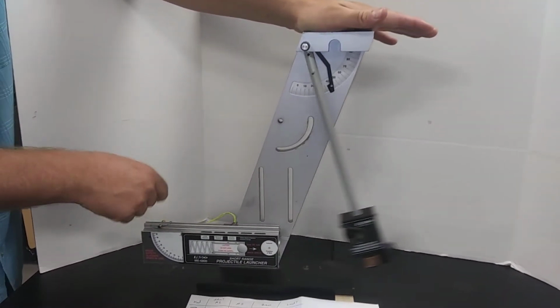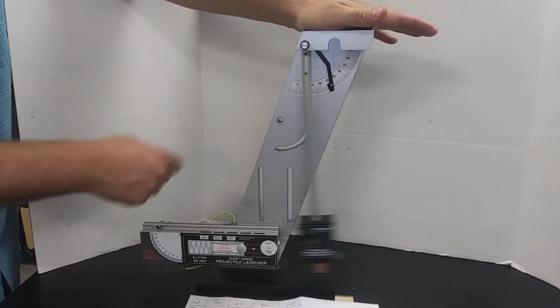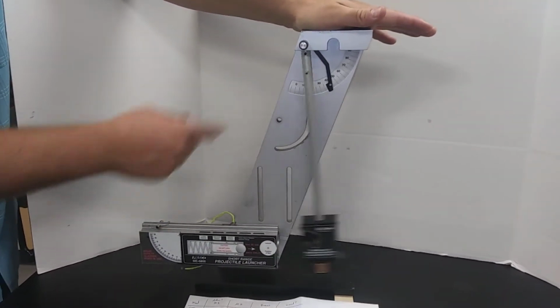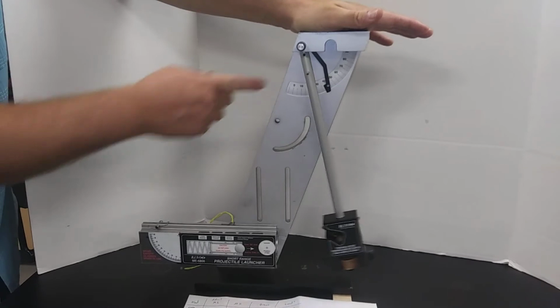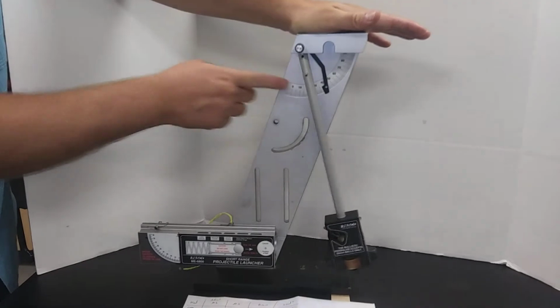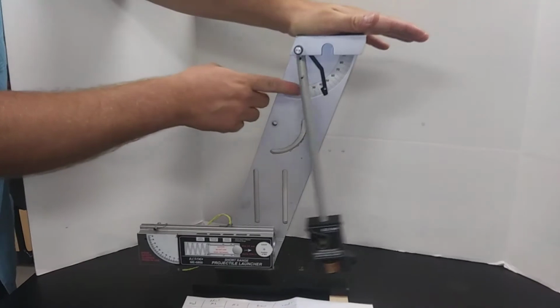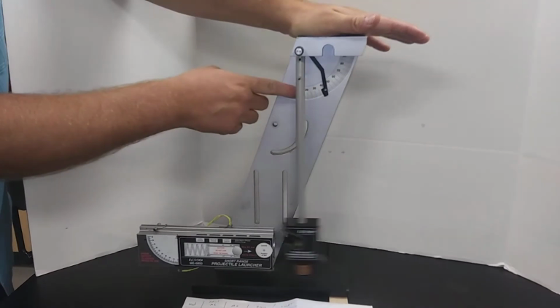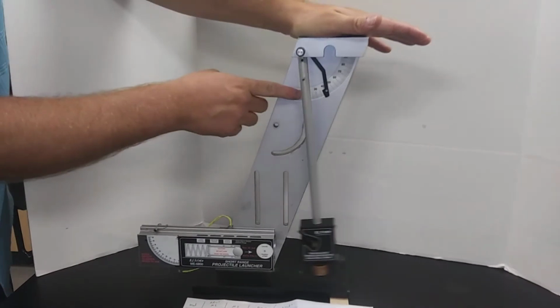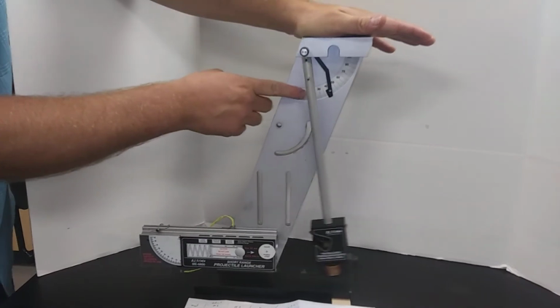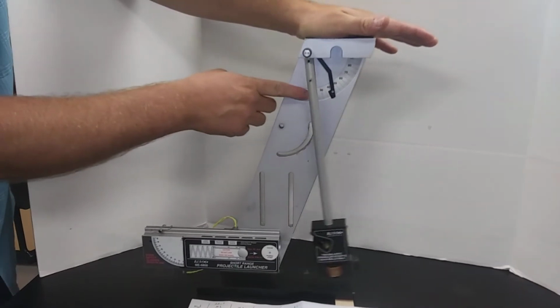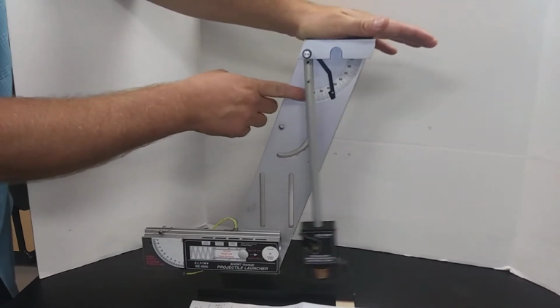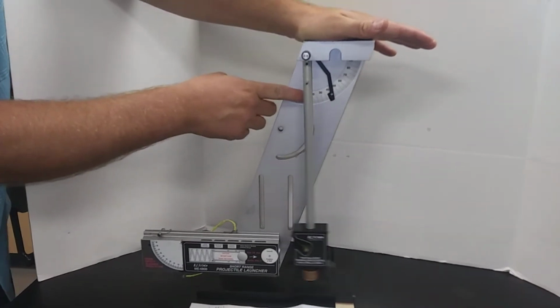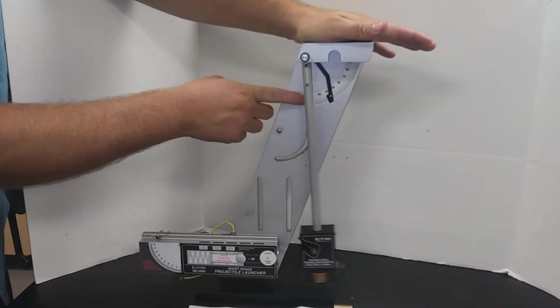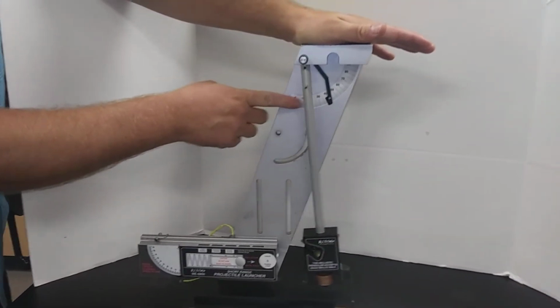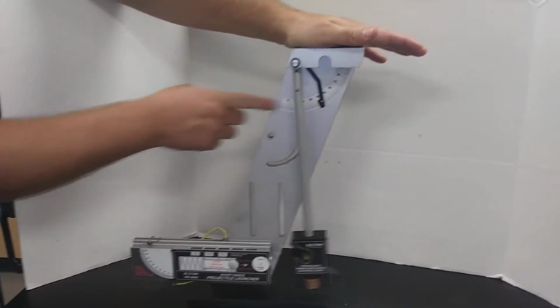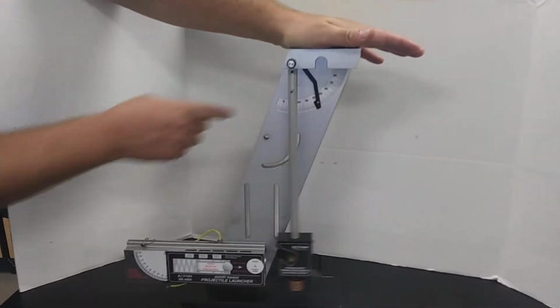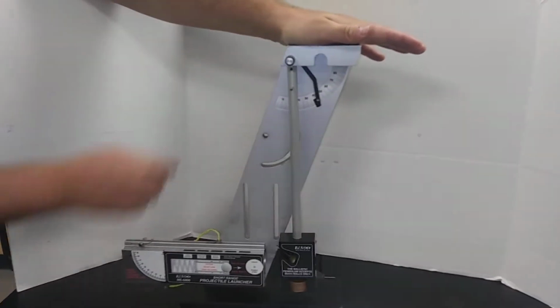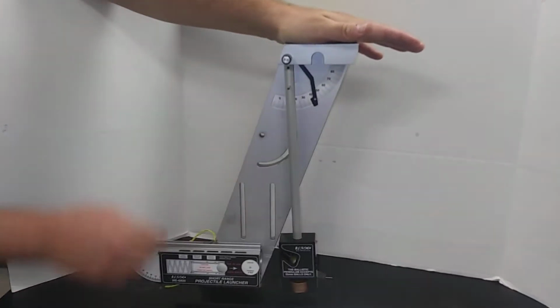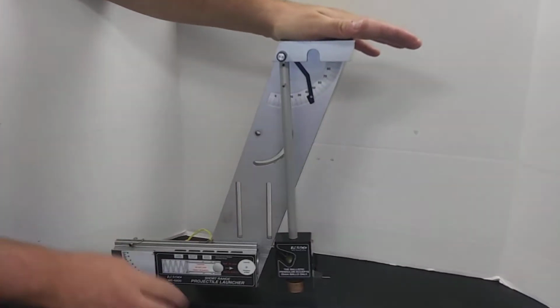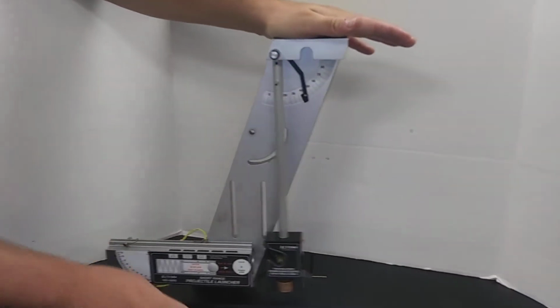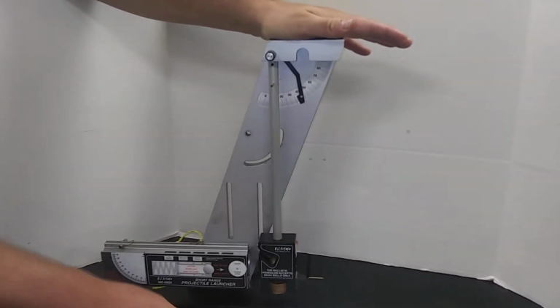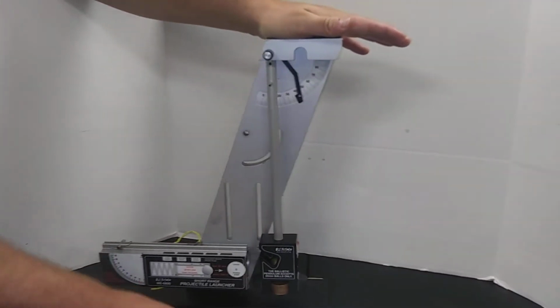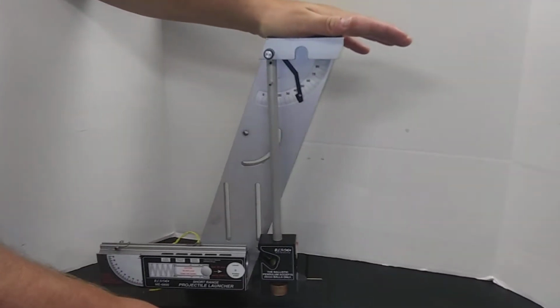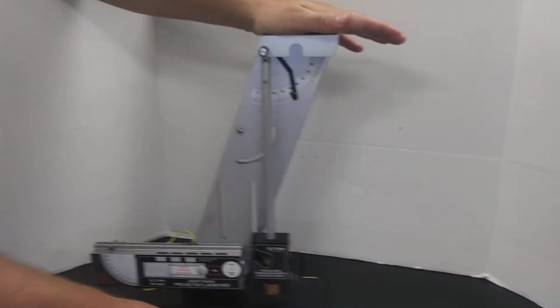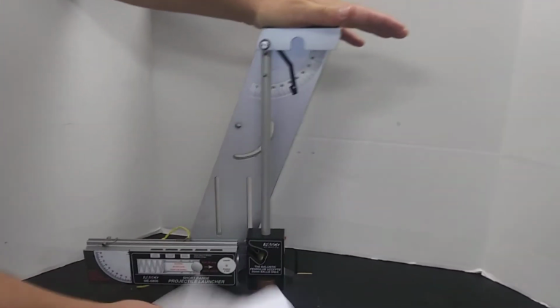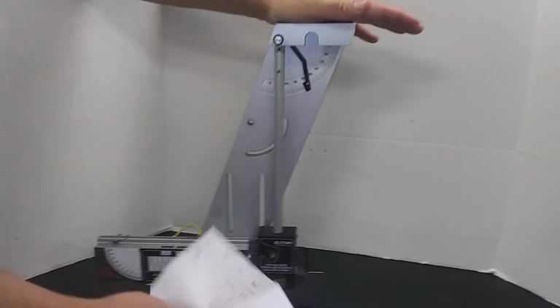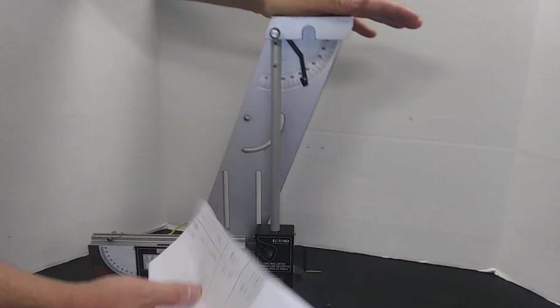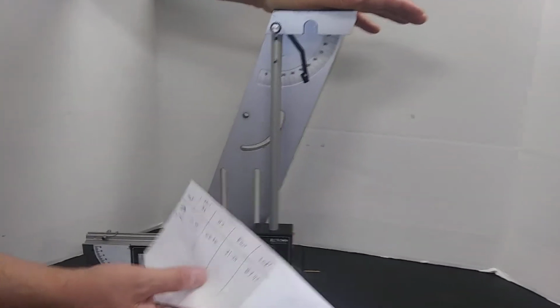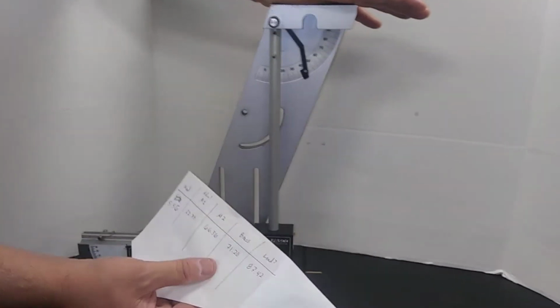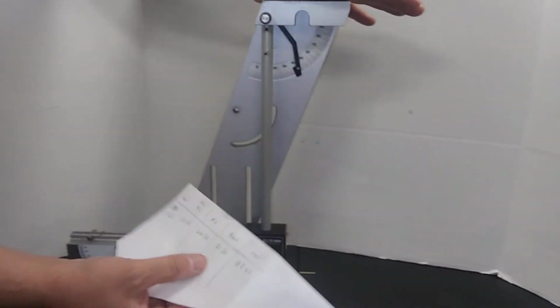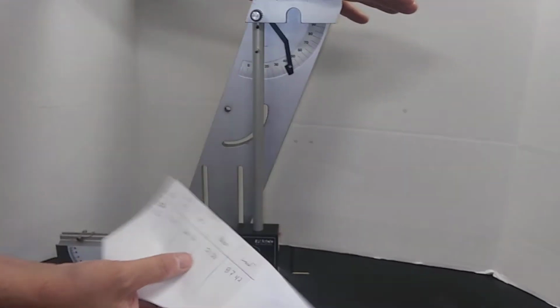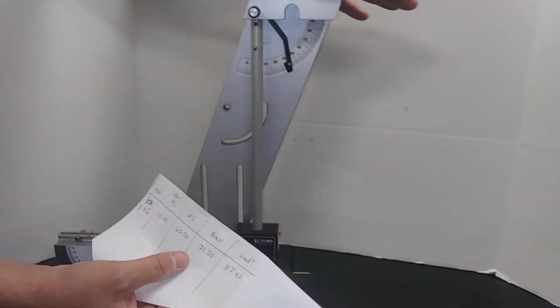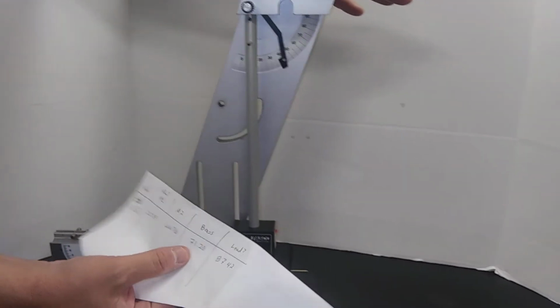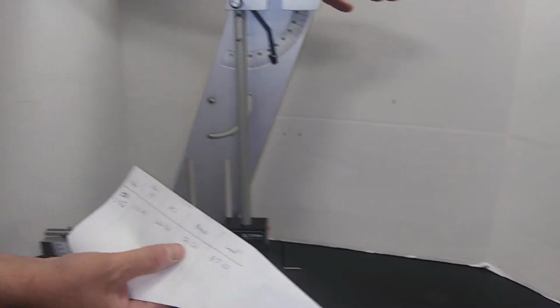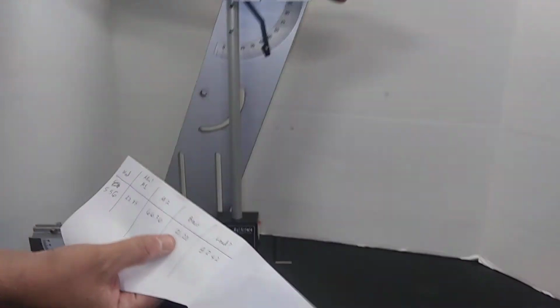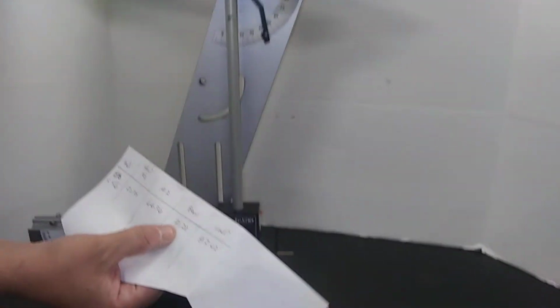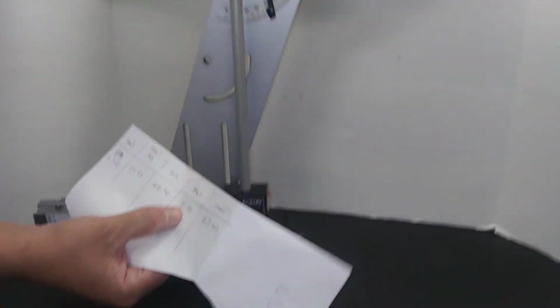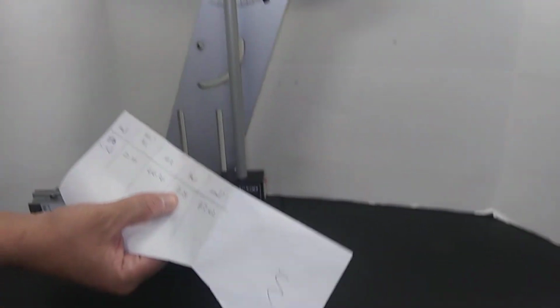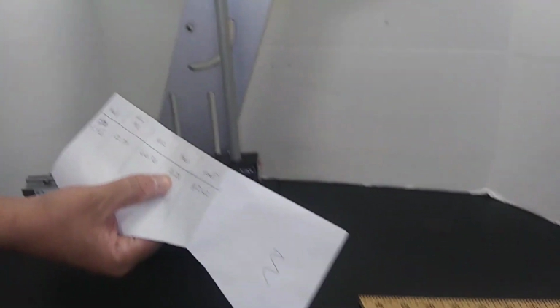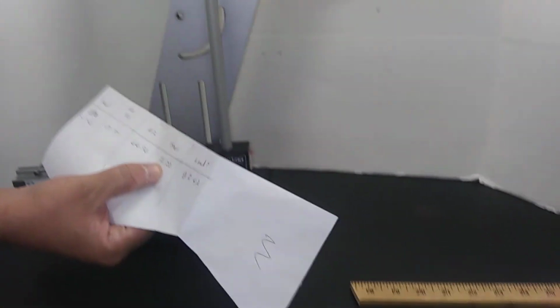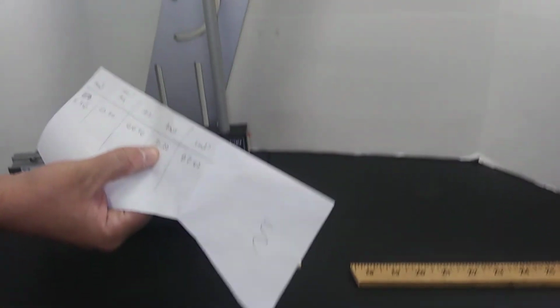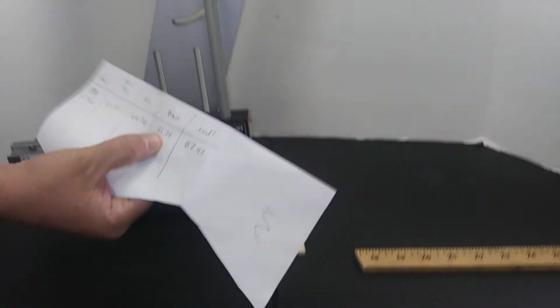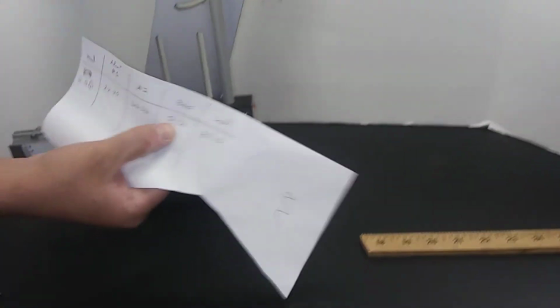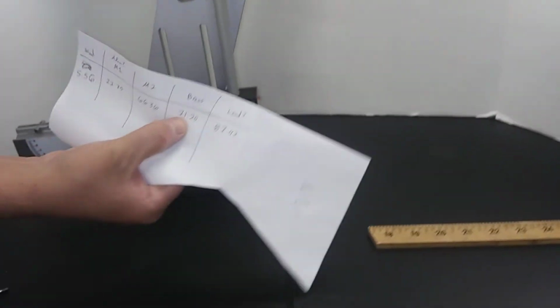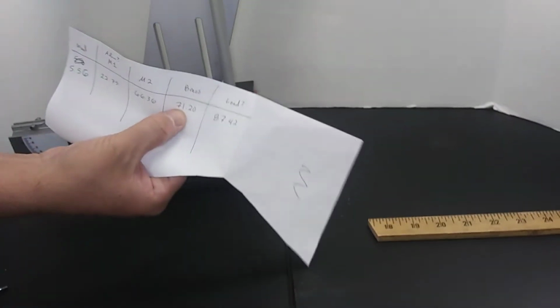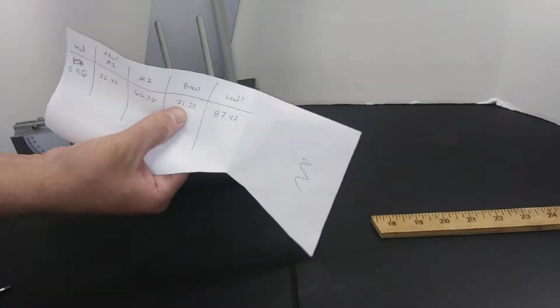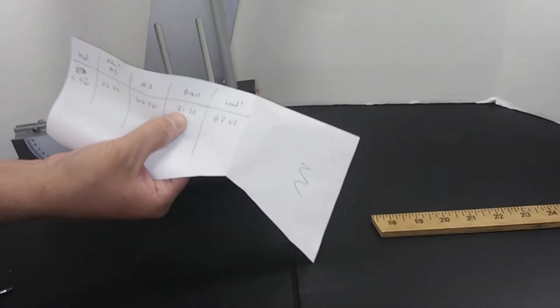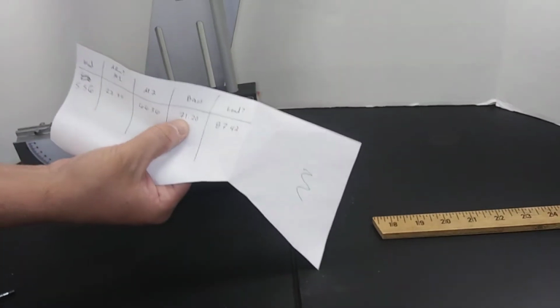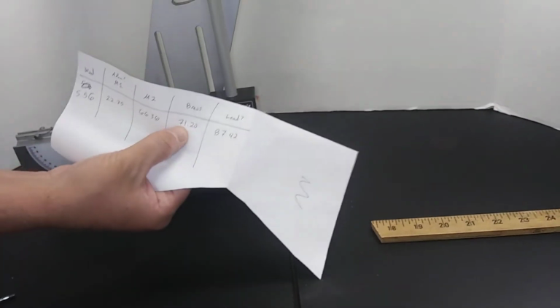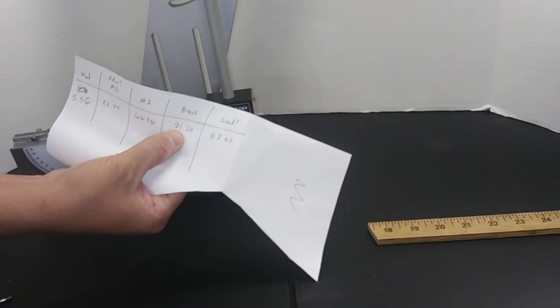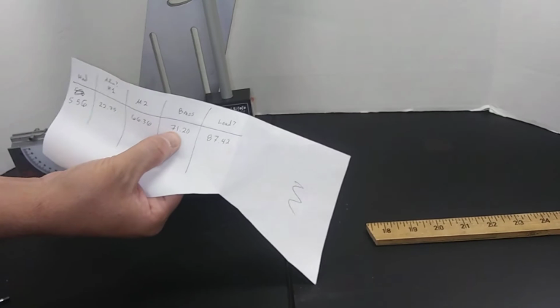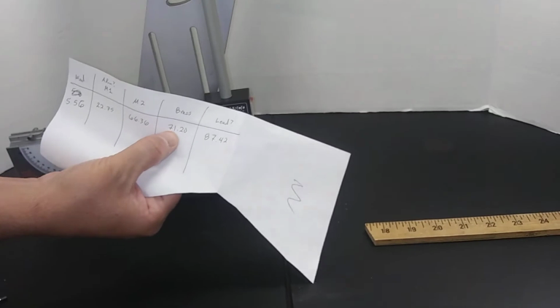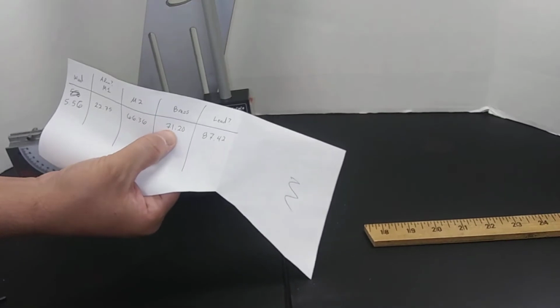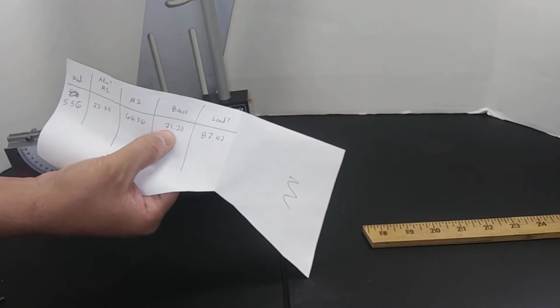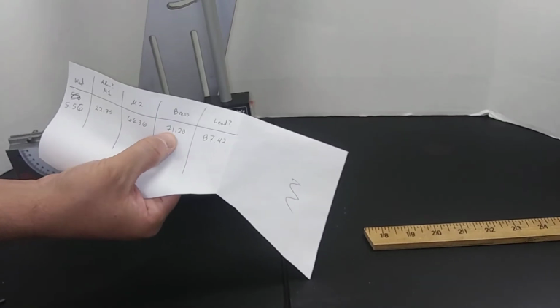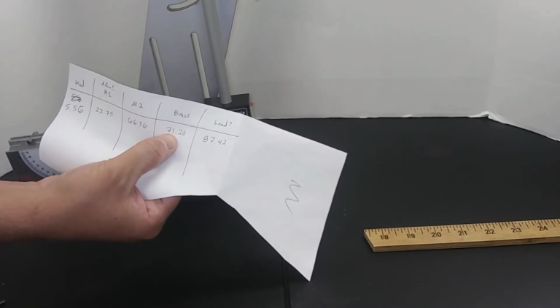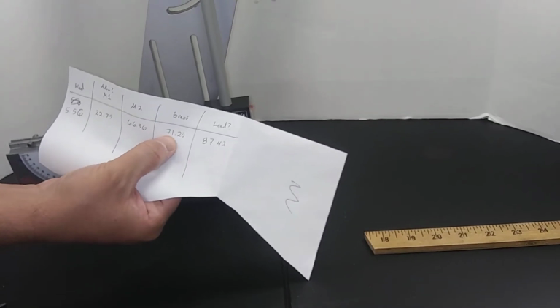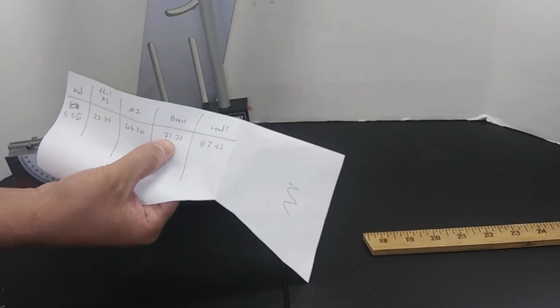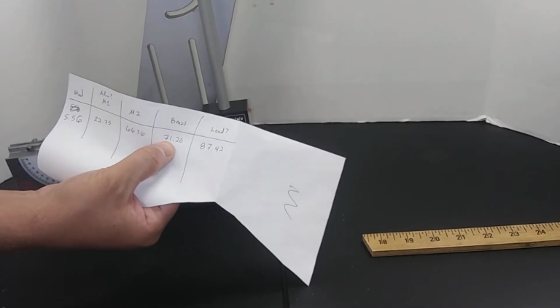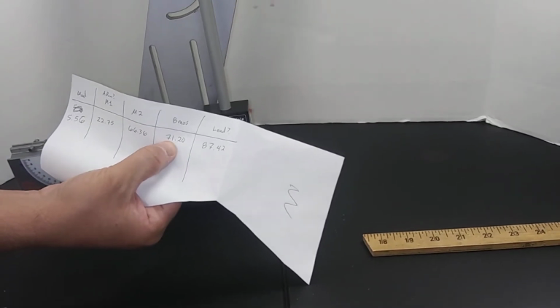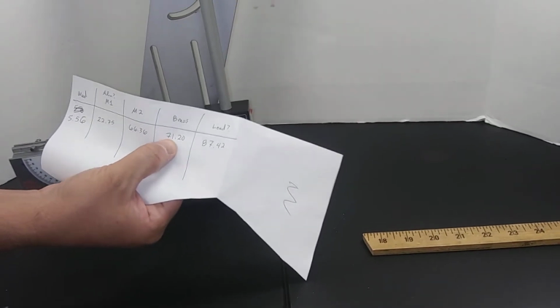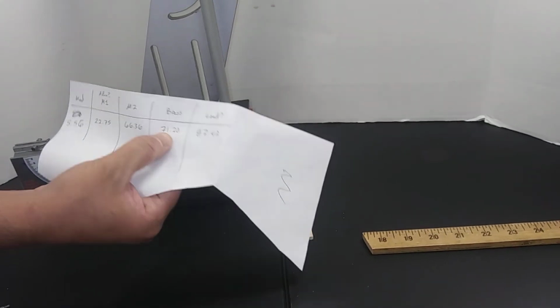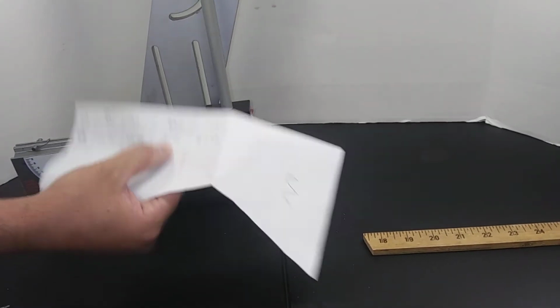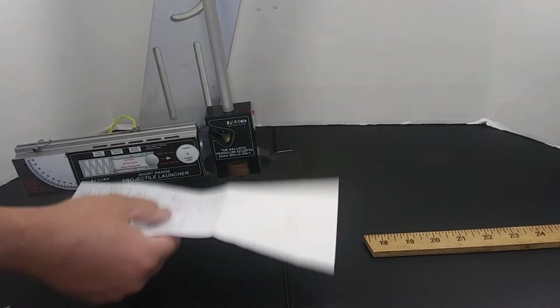We can record the max angle. And just before I forget, this had a mass of 71.20 grams — the brass one.